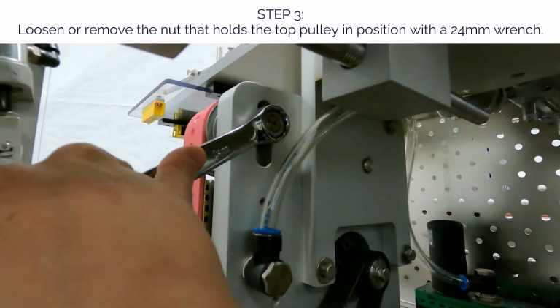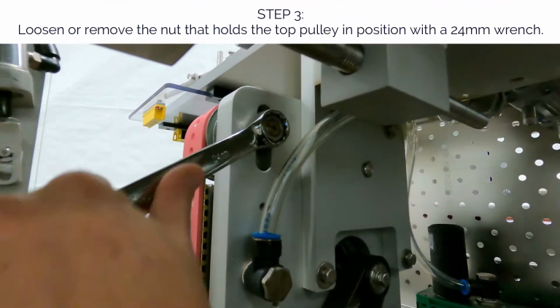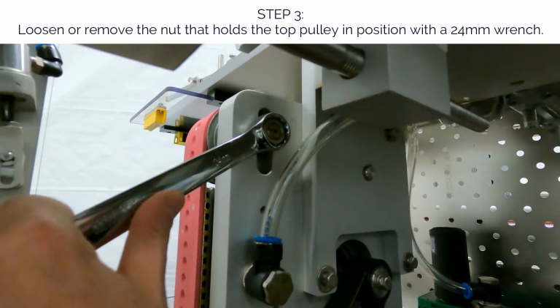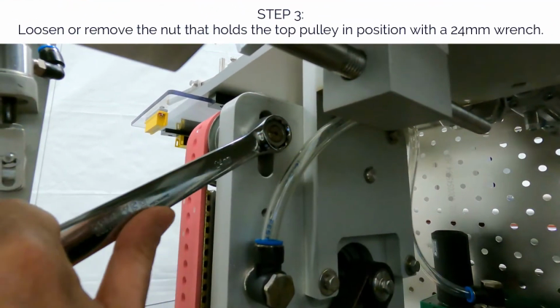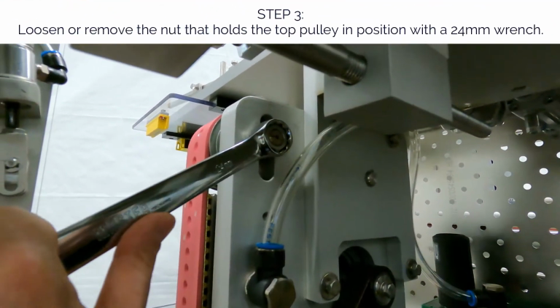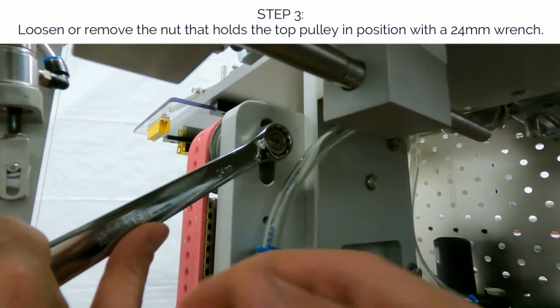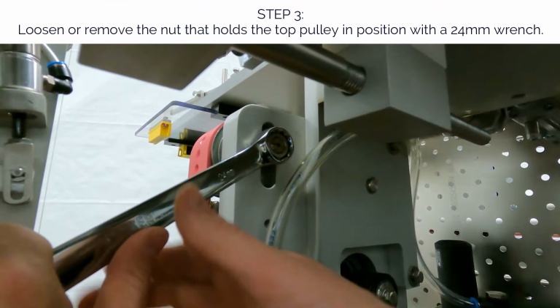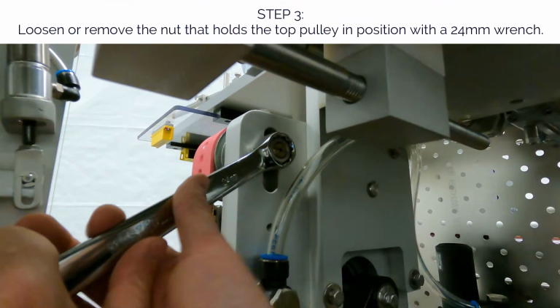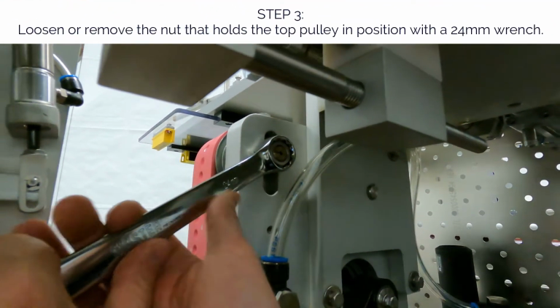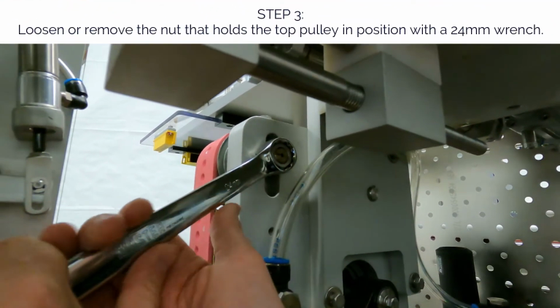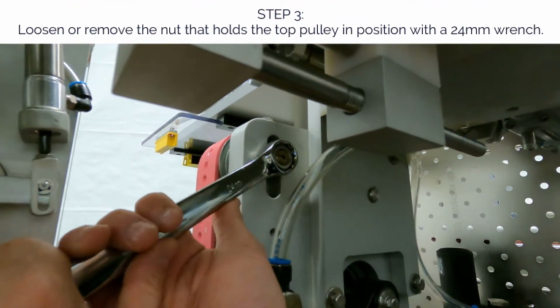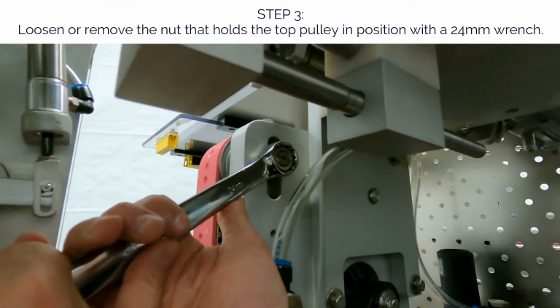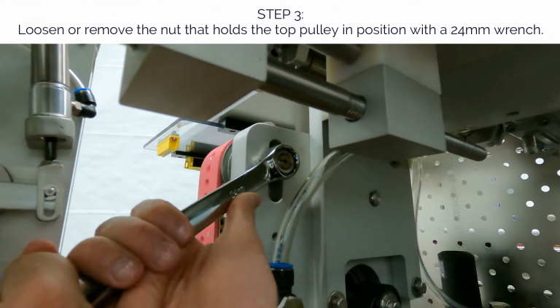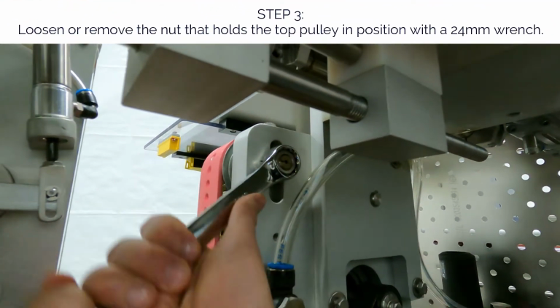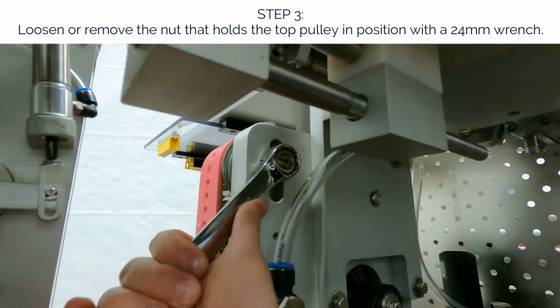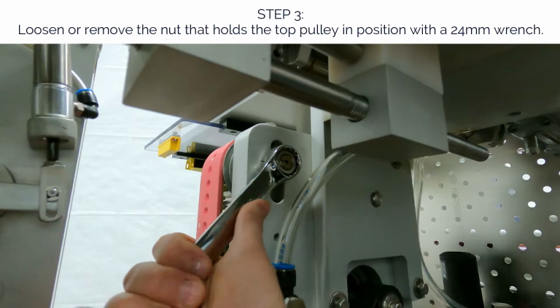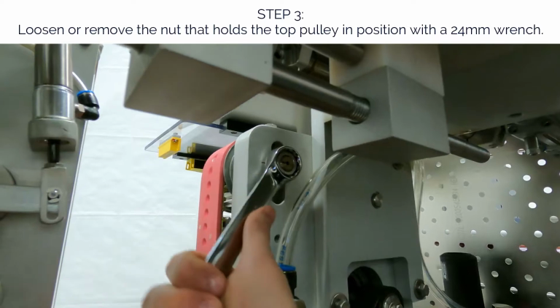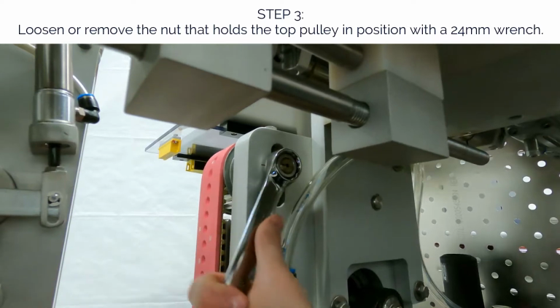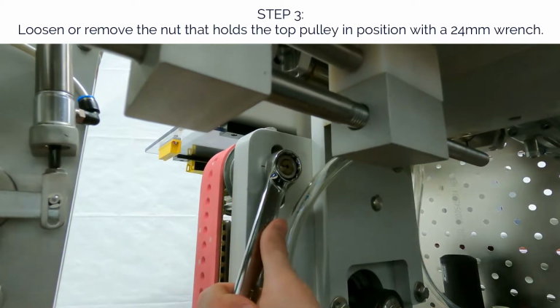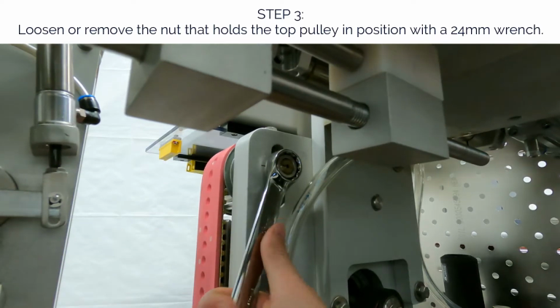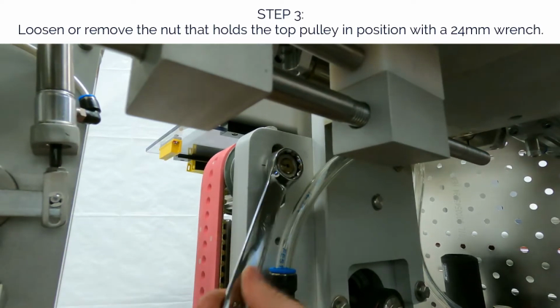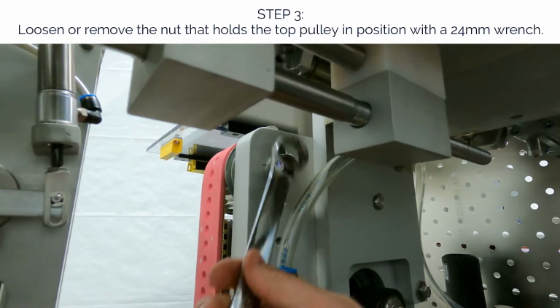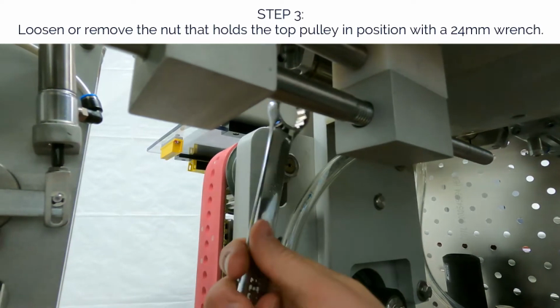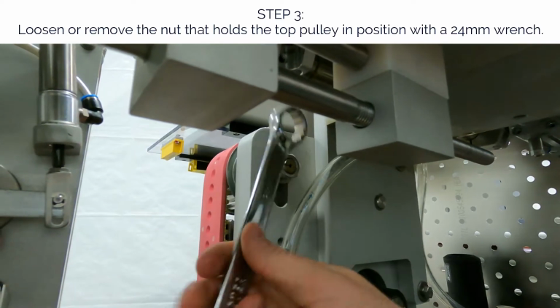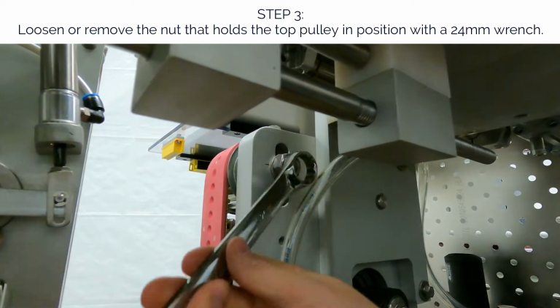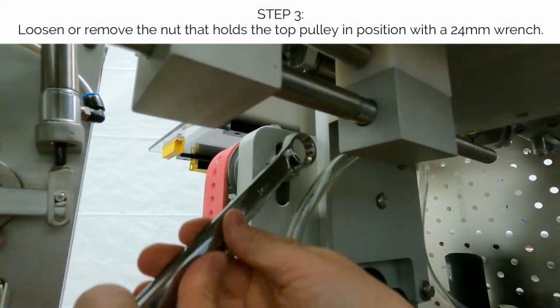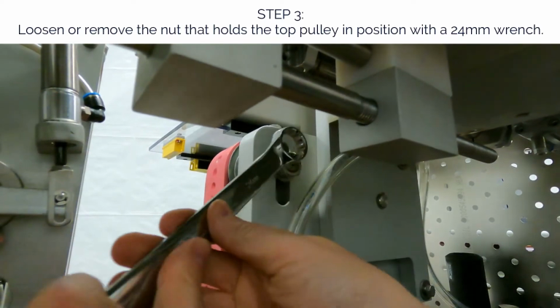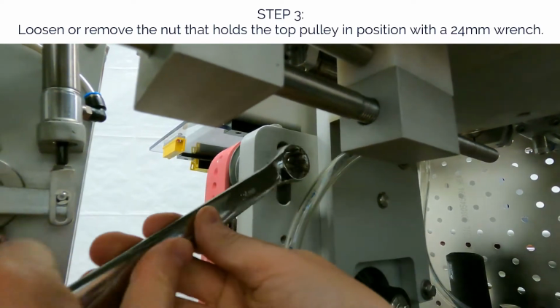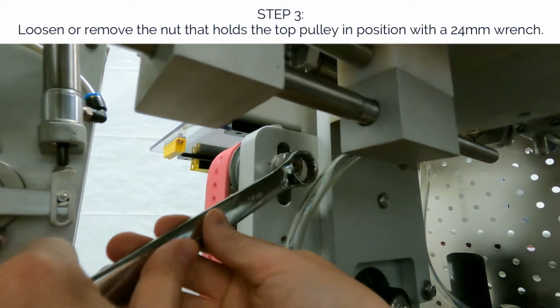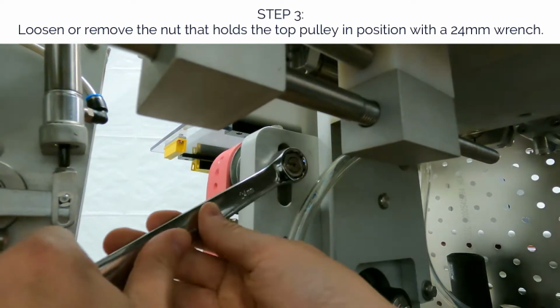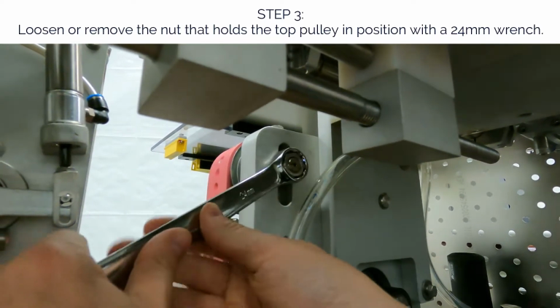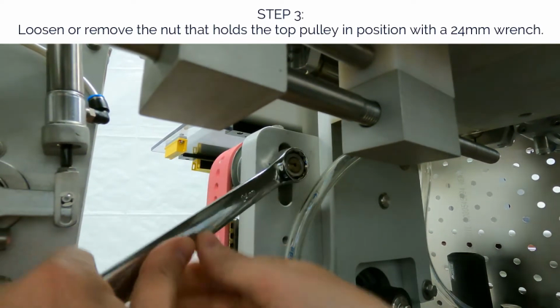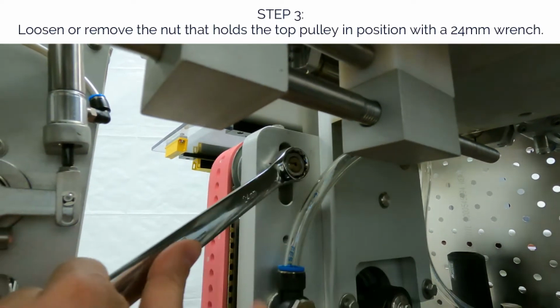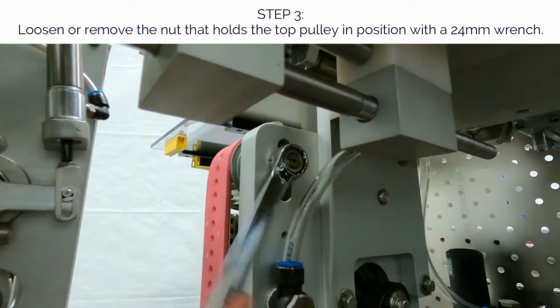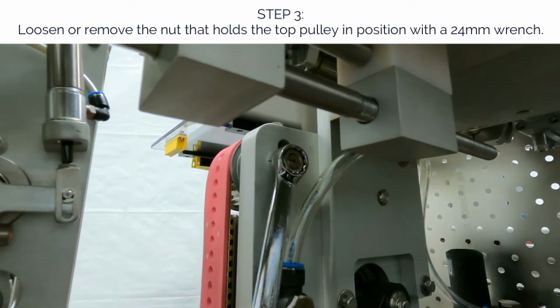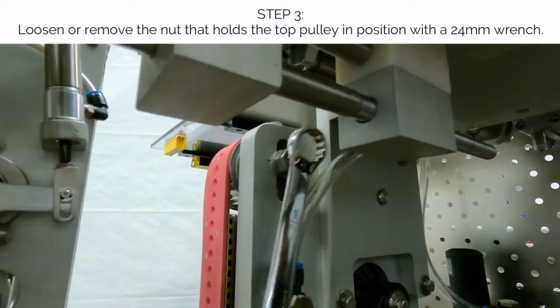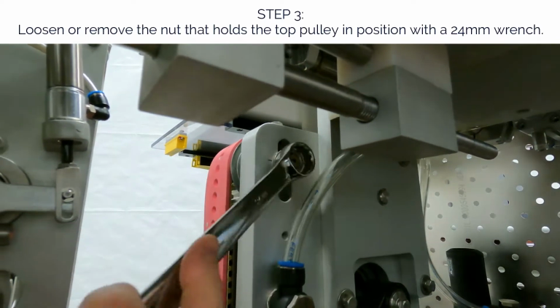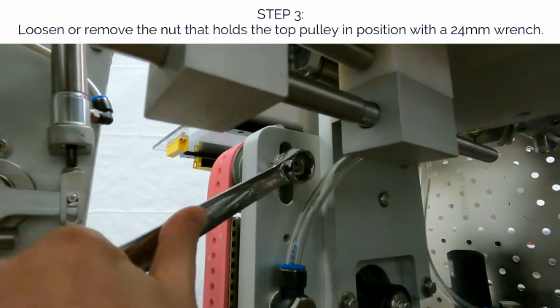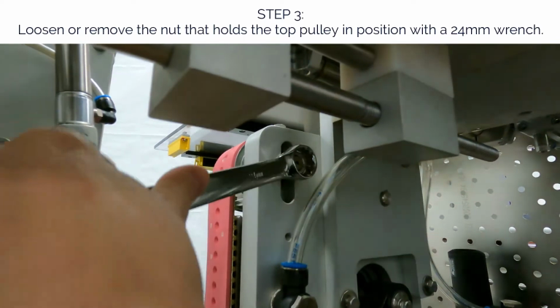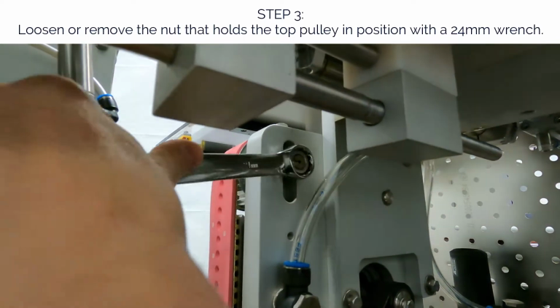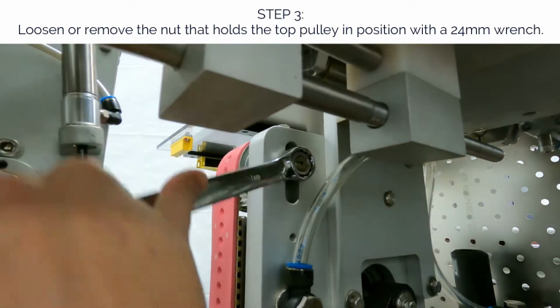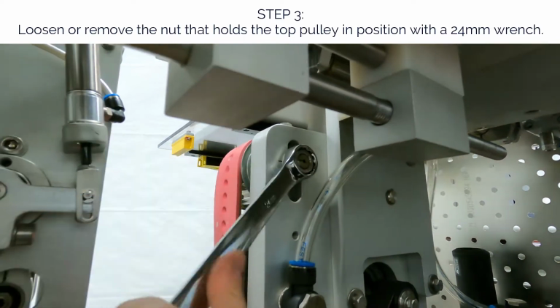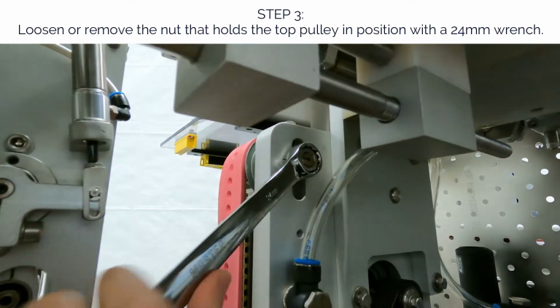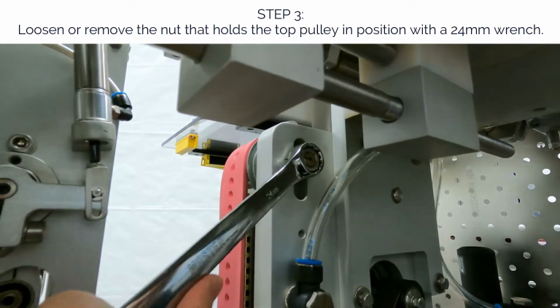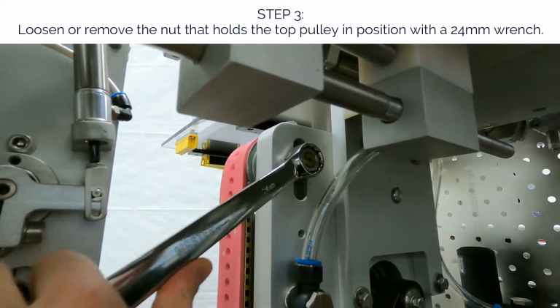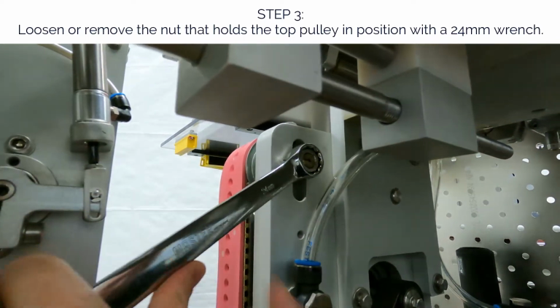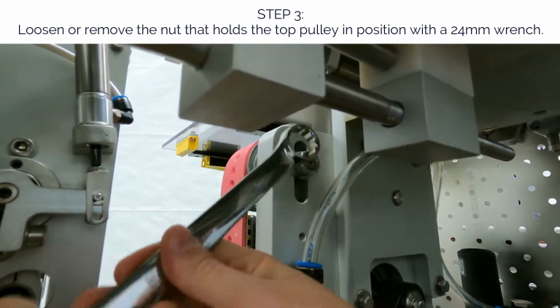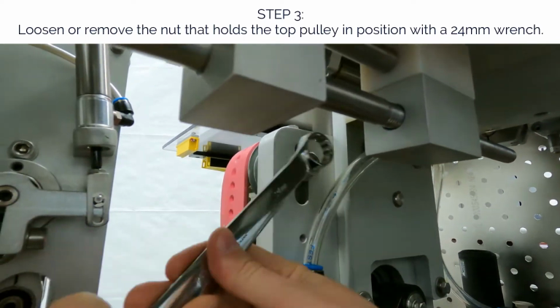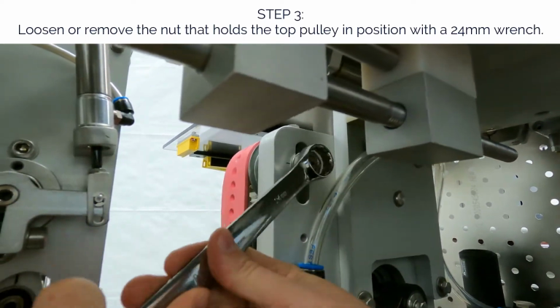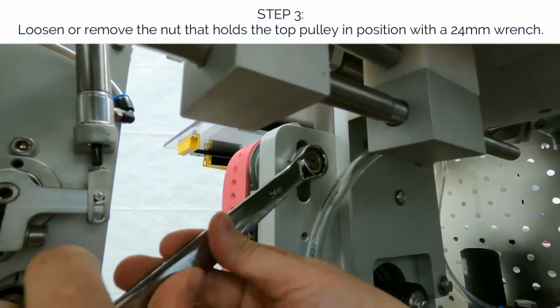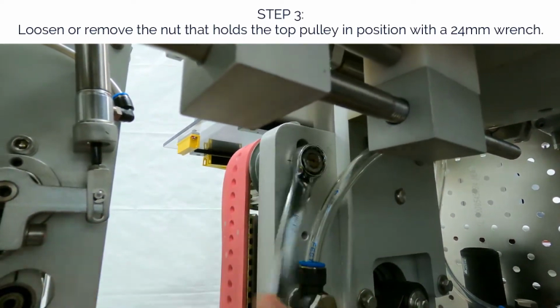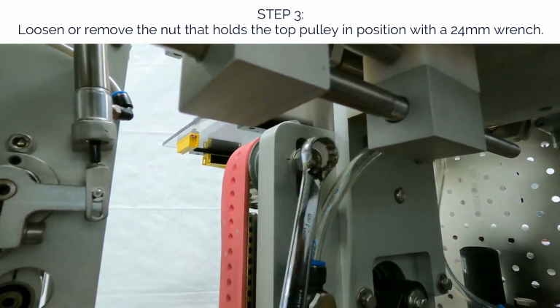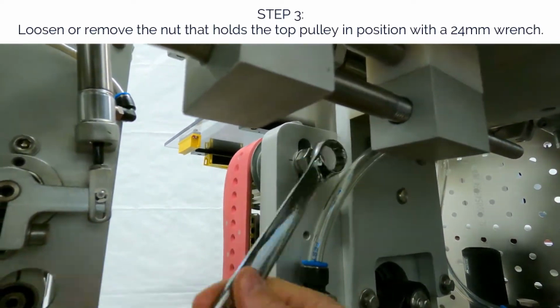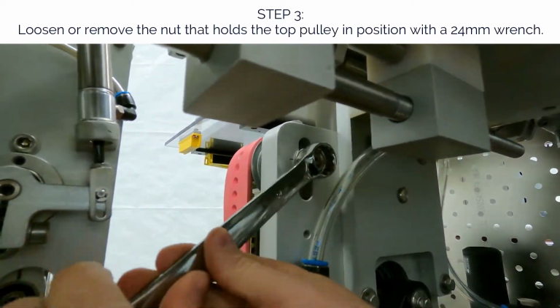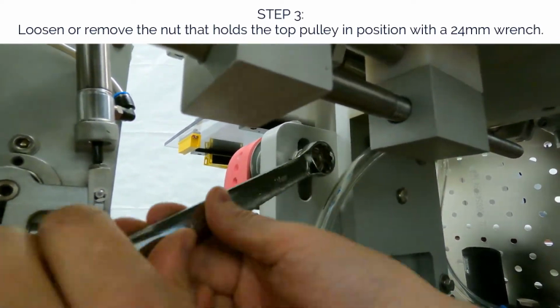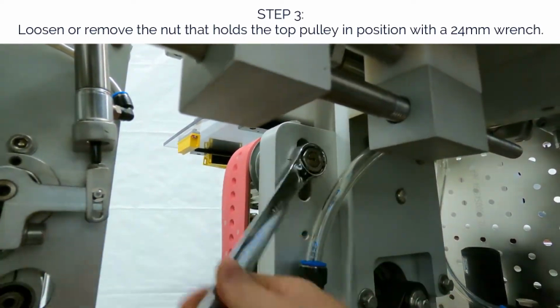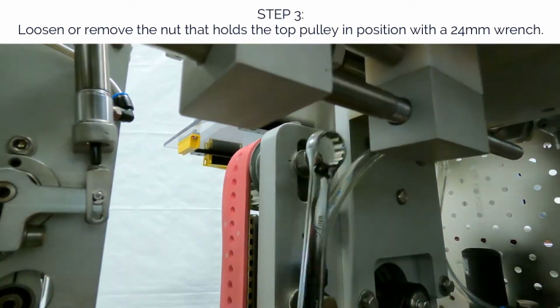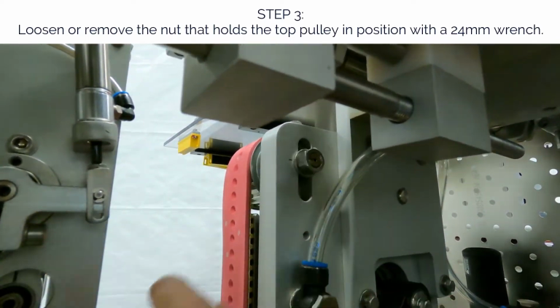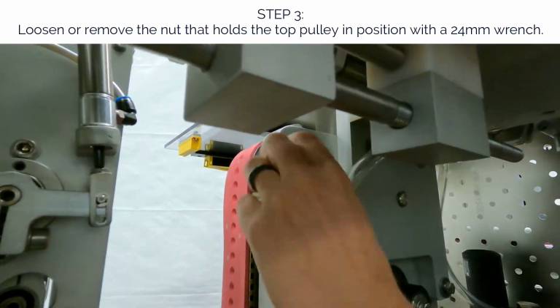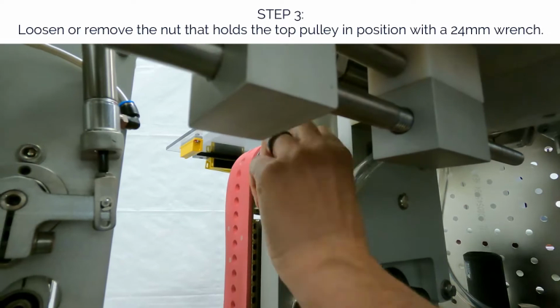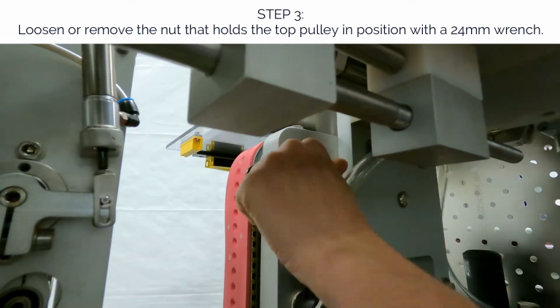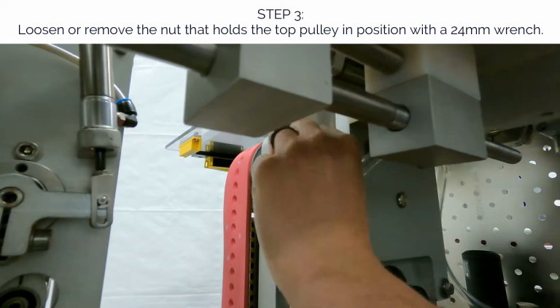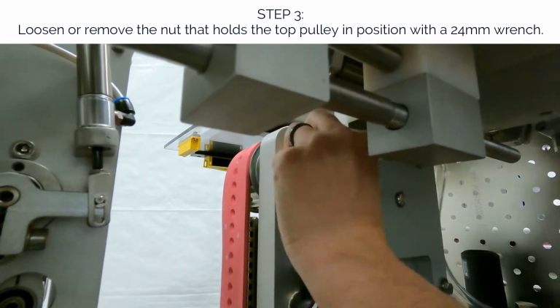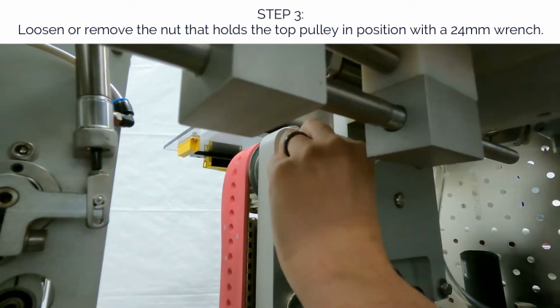Step 3. Loosen or remove the nut that holds the top pulley in position with a 24mm wrench.